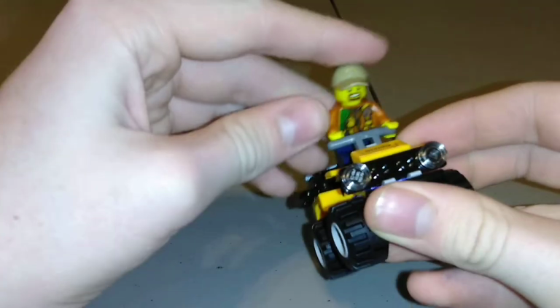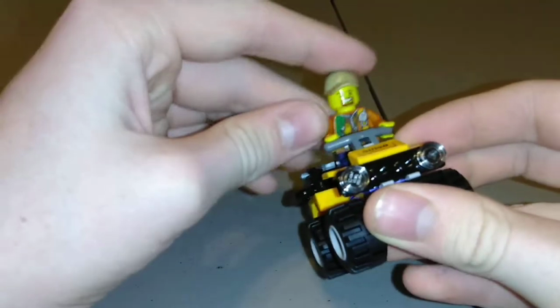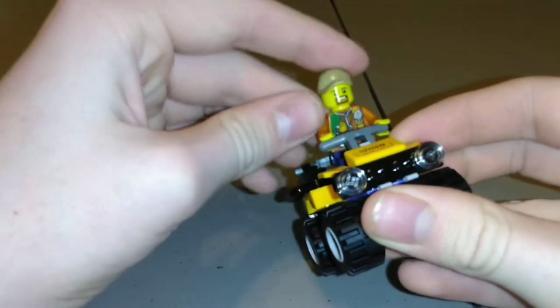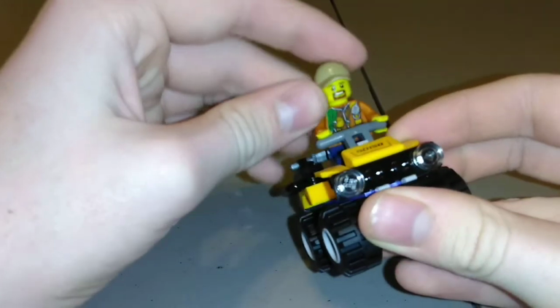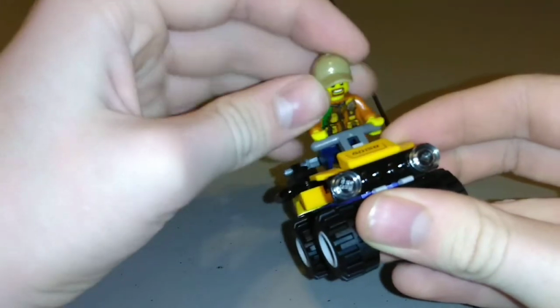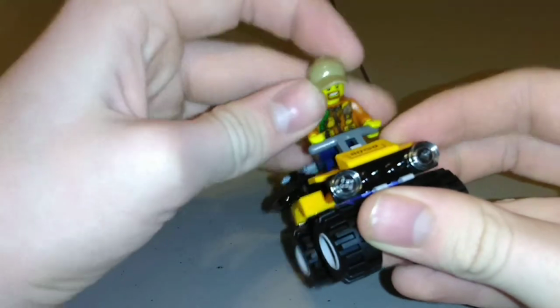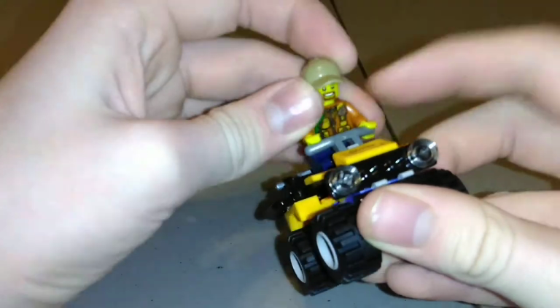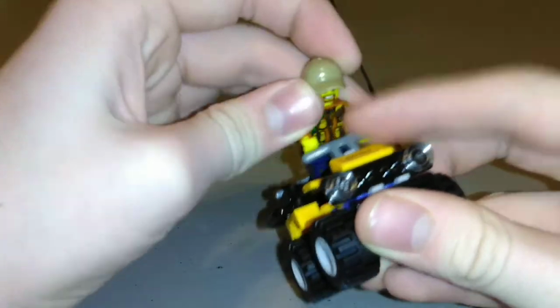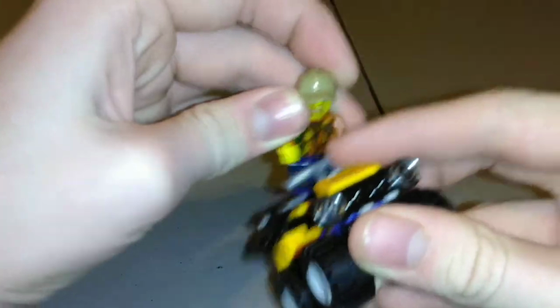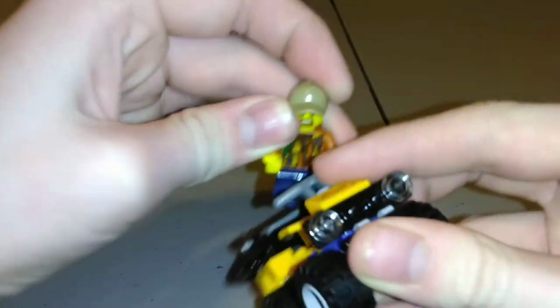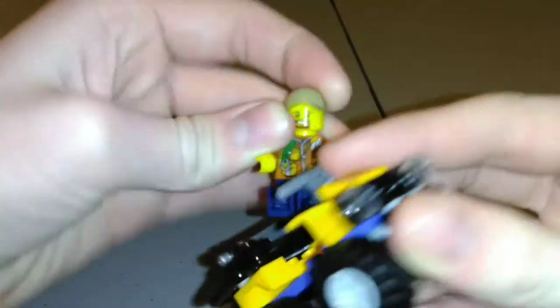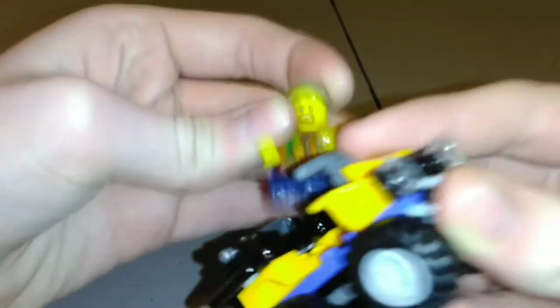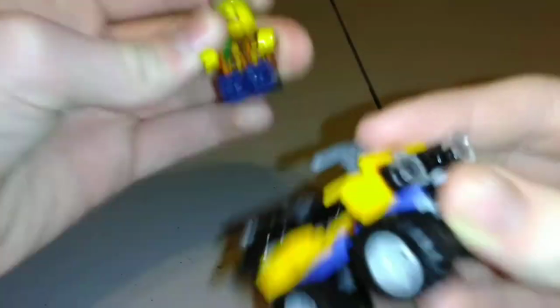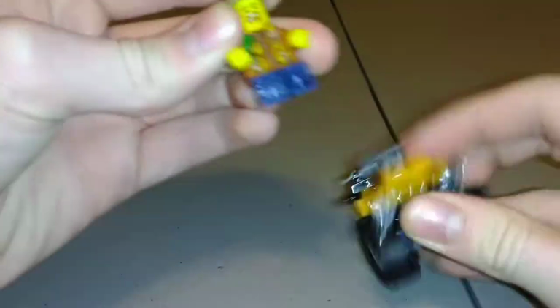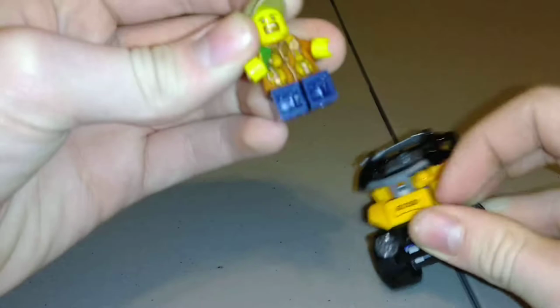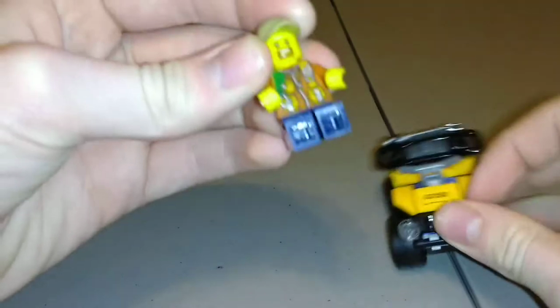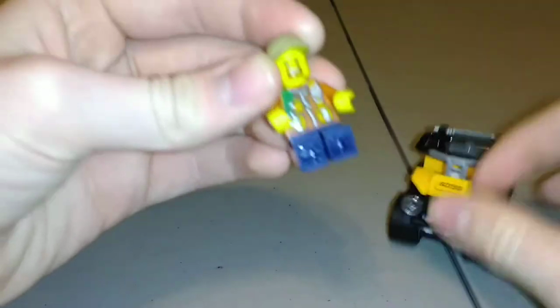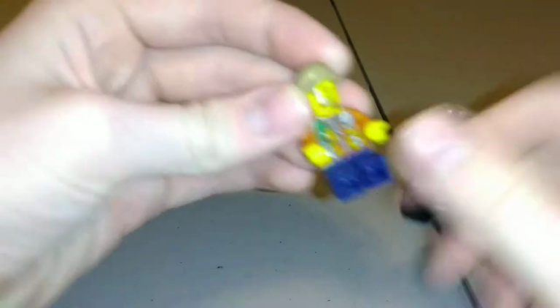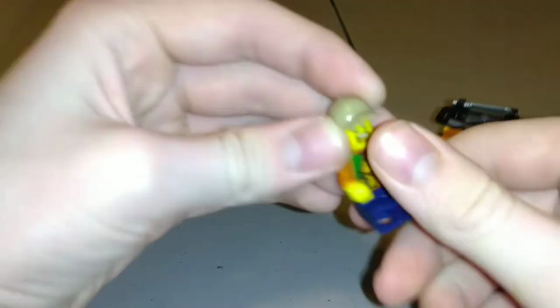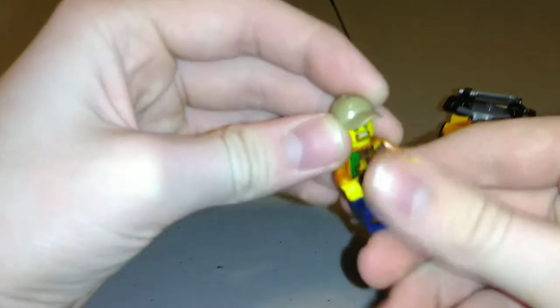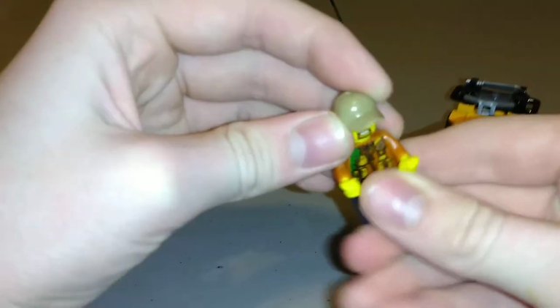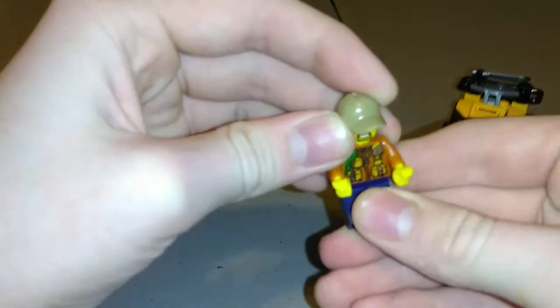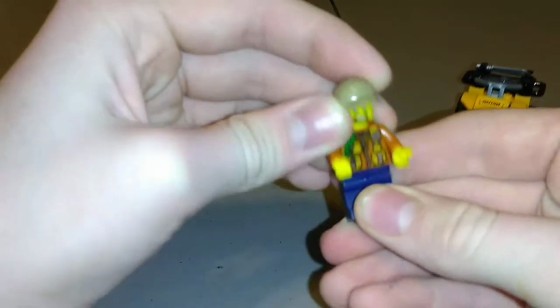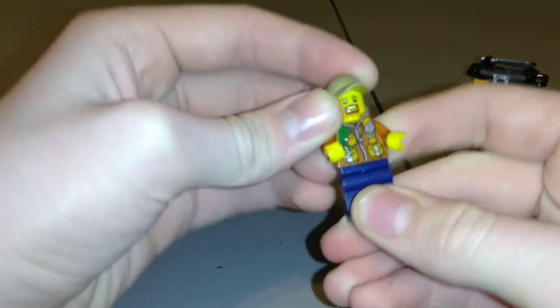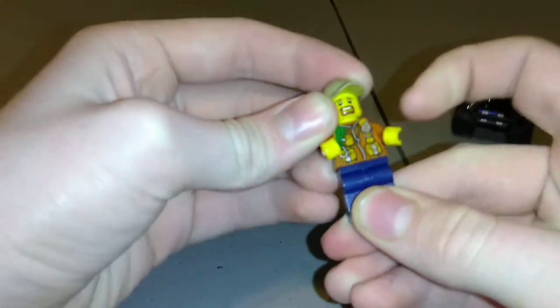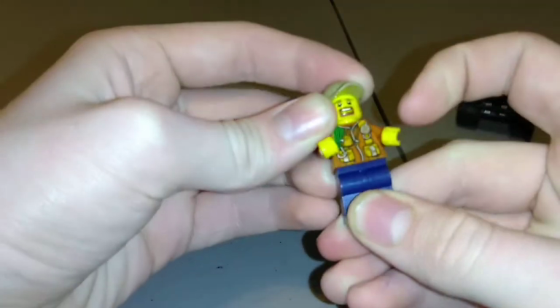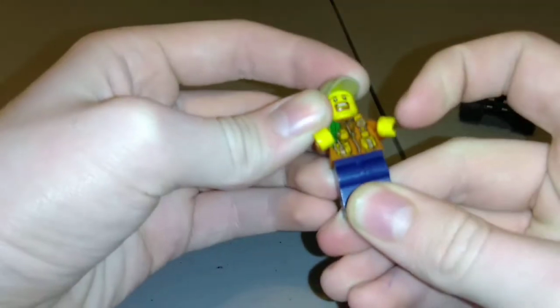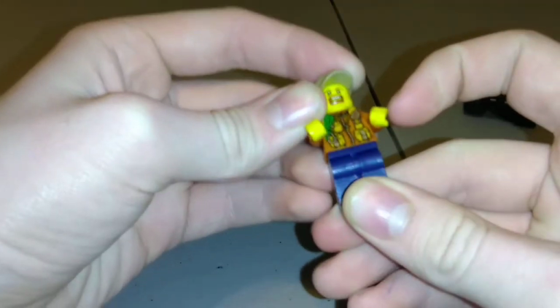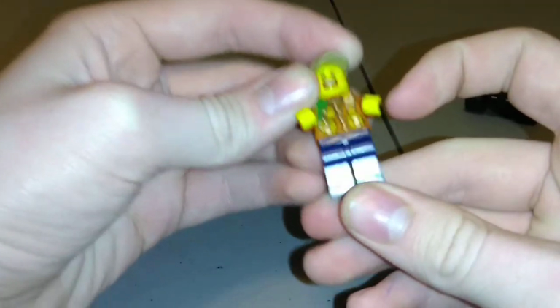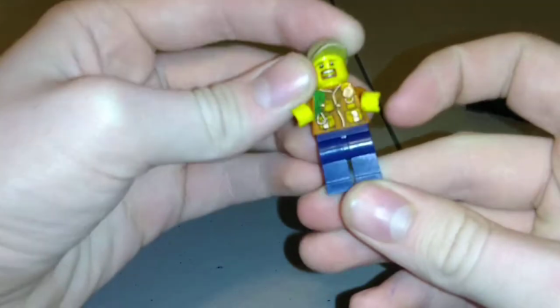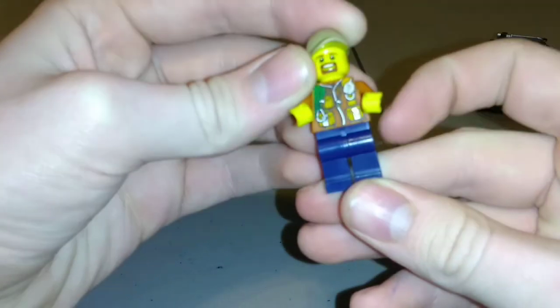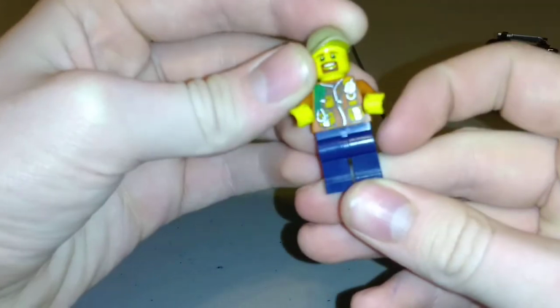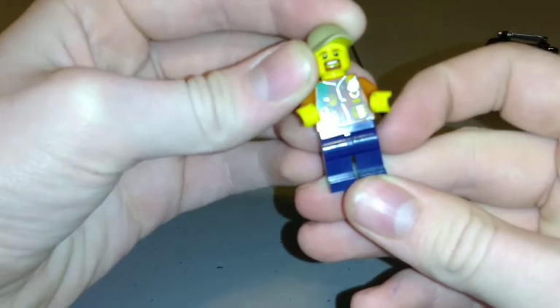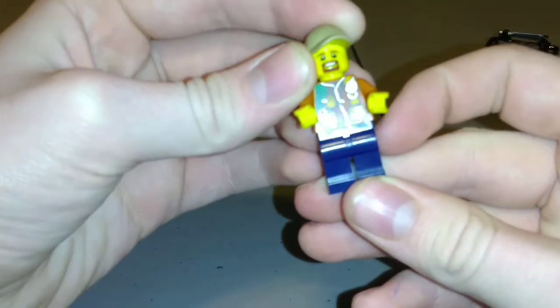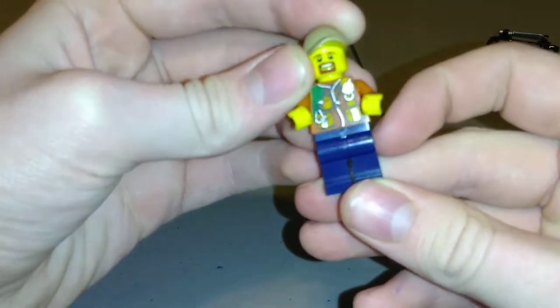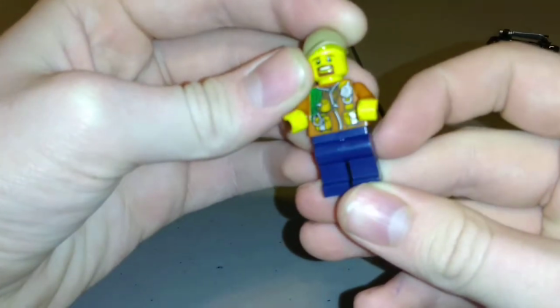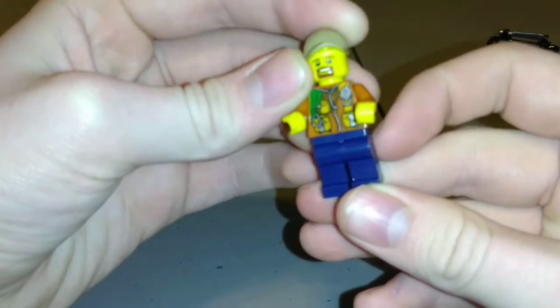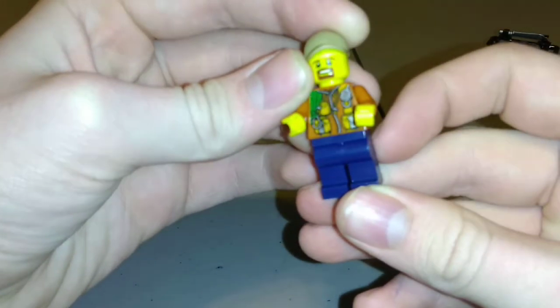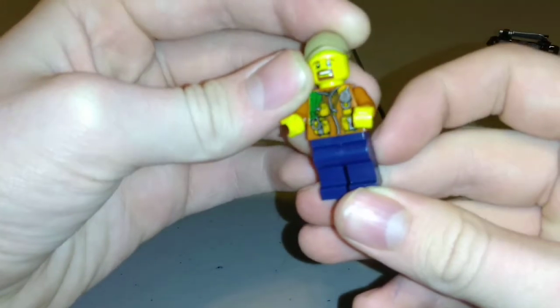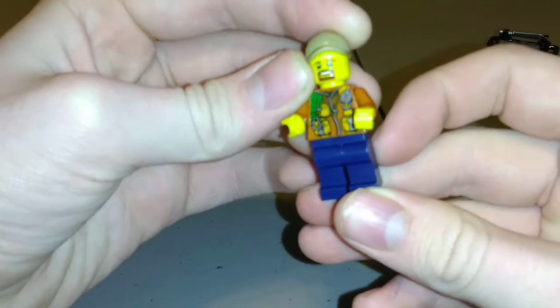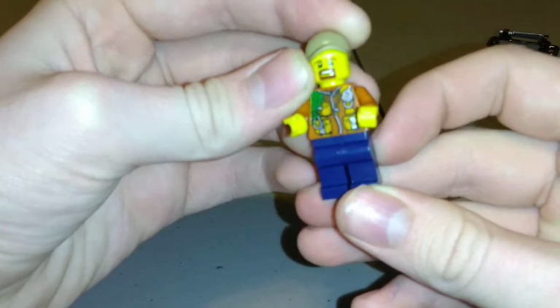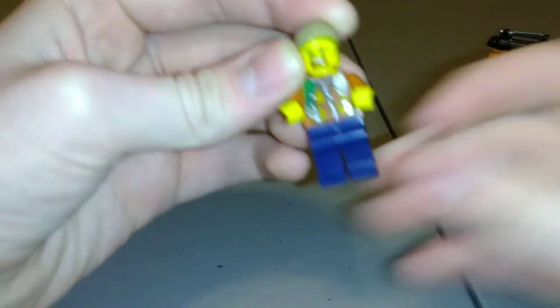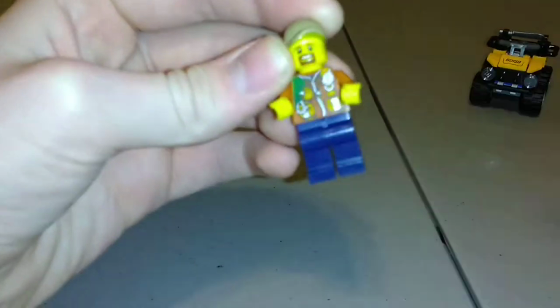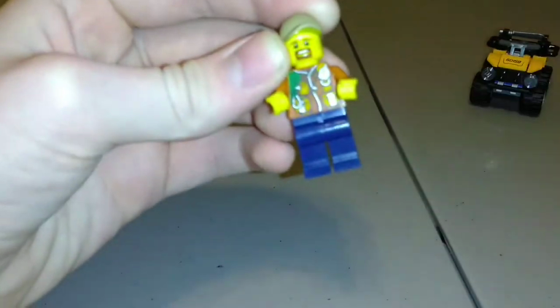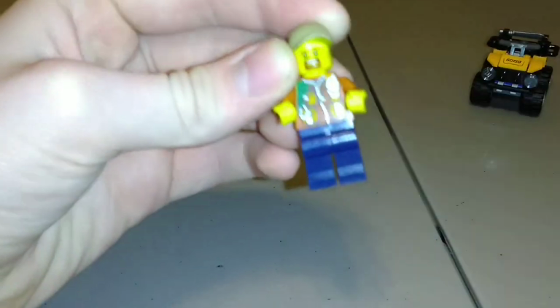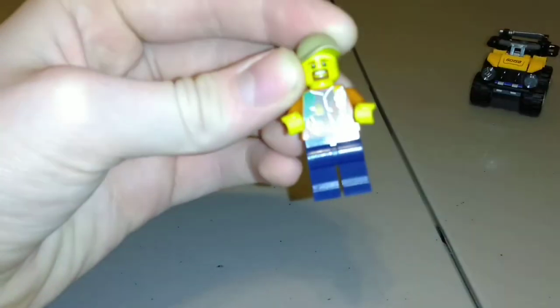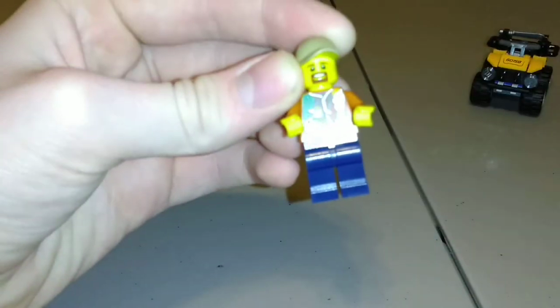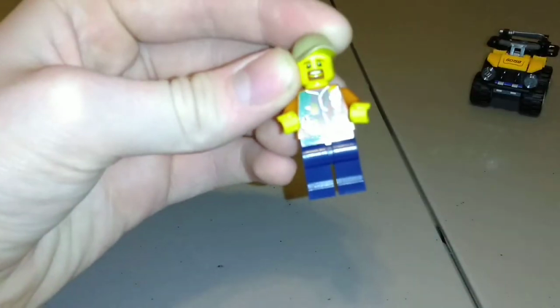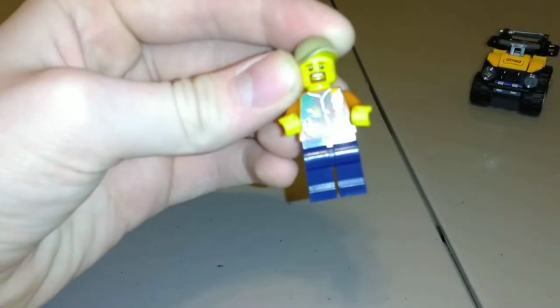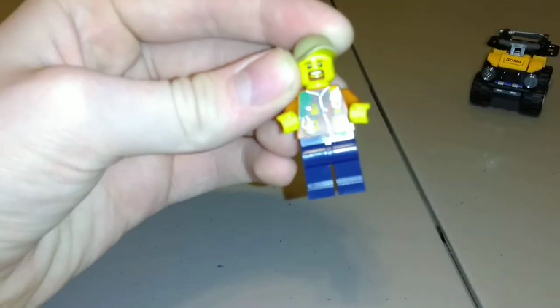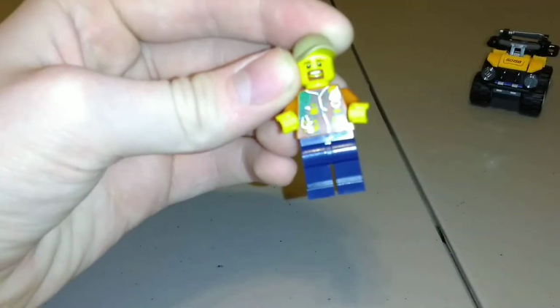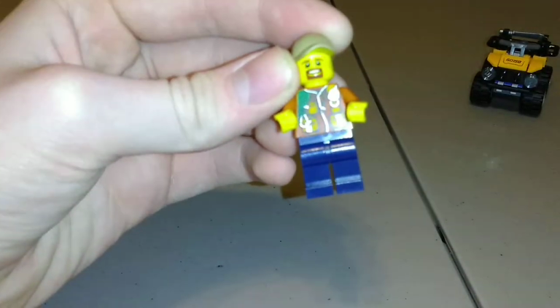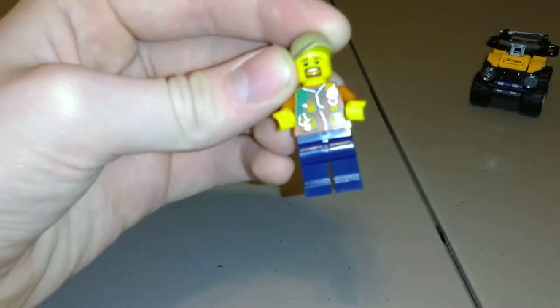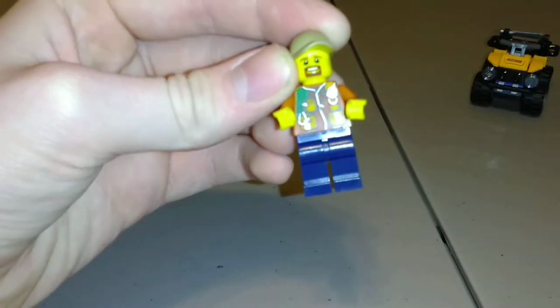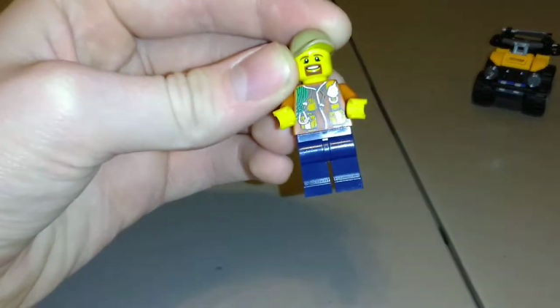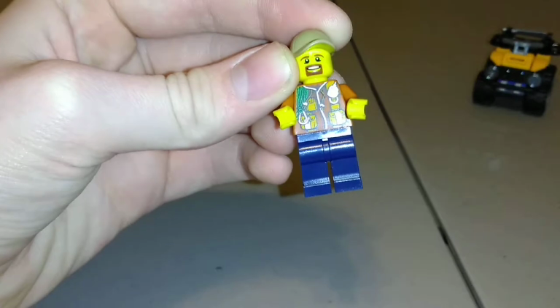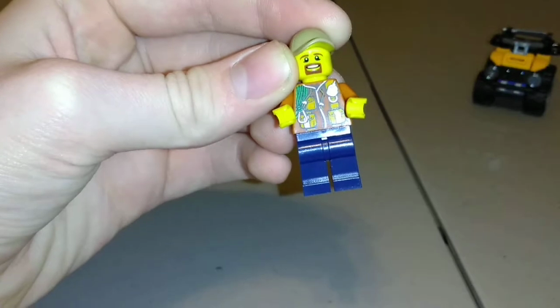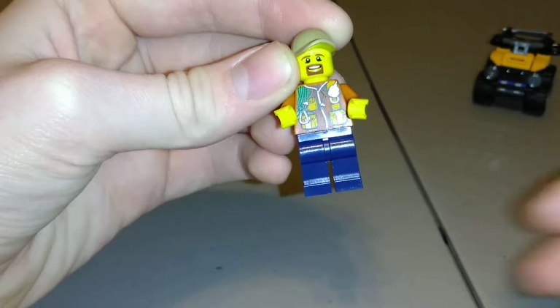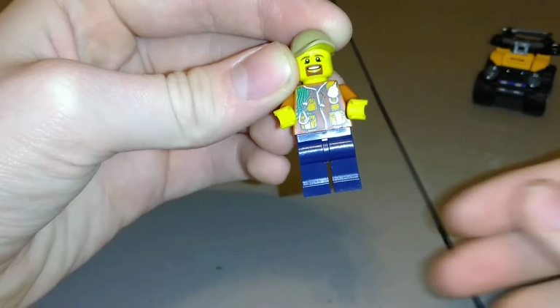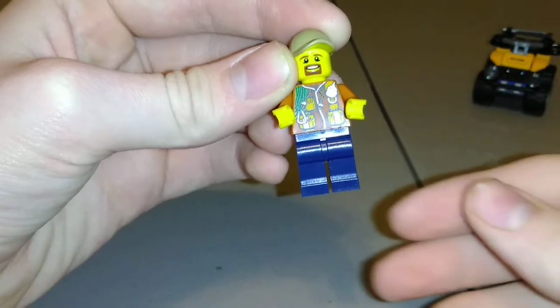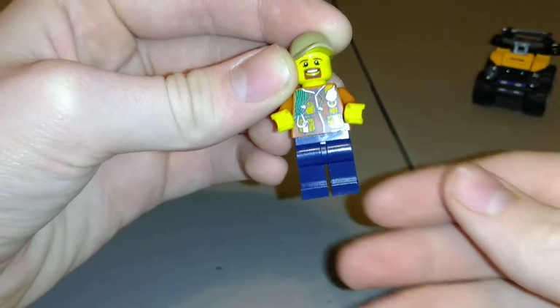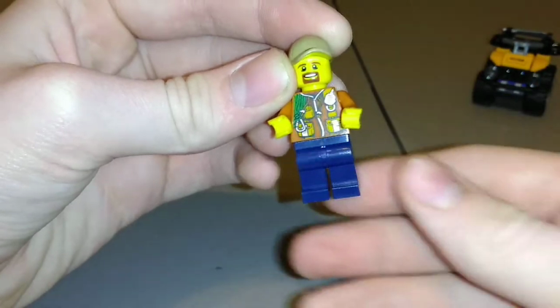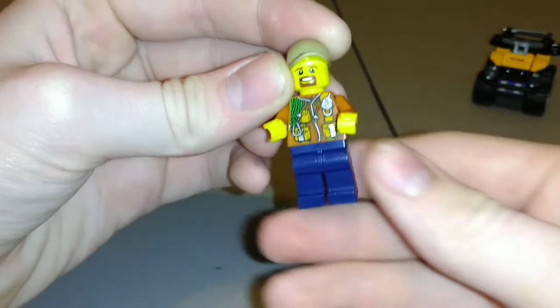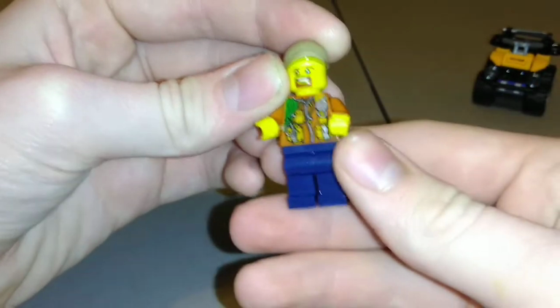Here's the body of the person — pretty cool.